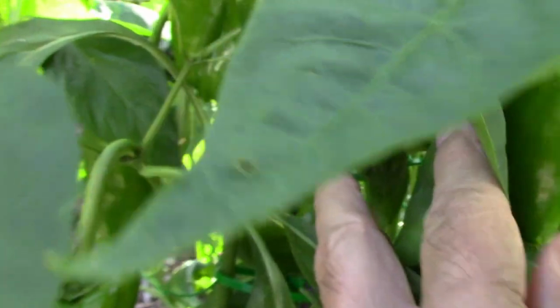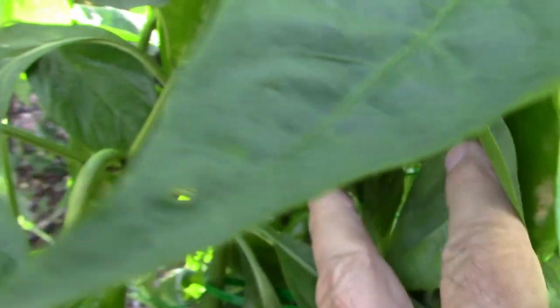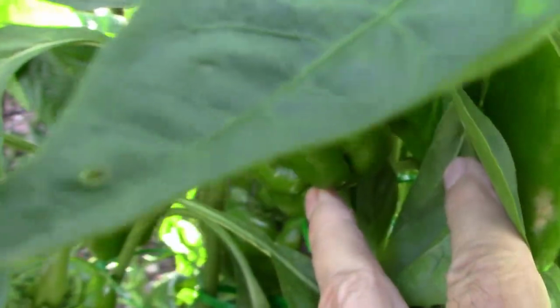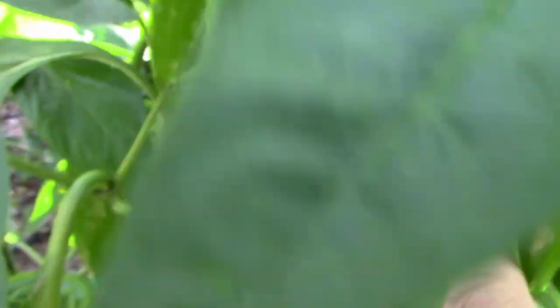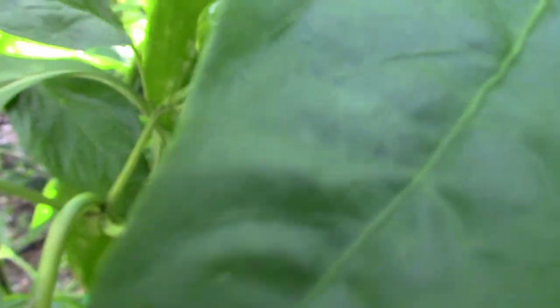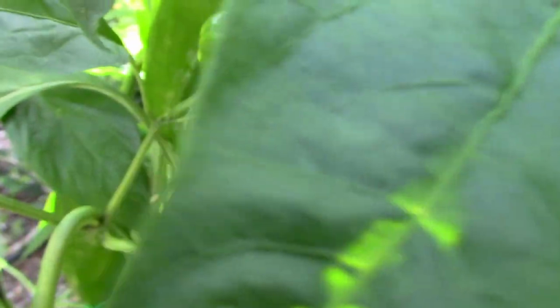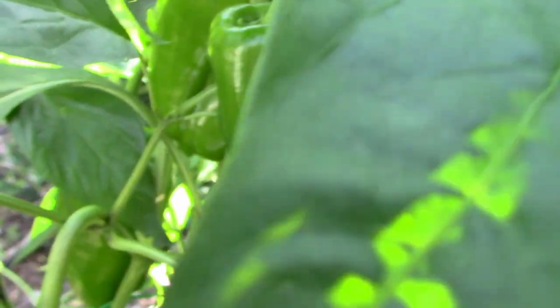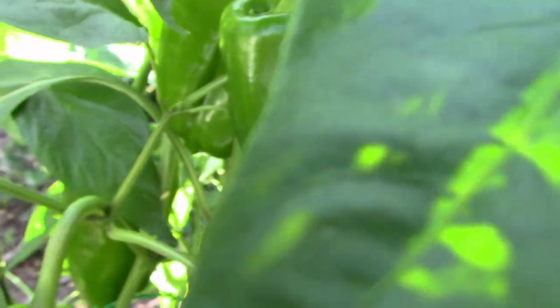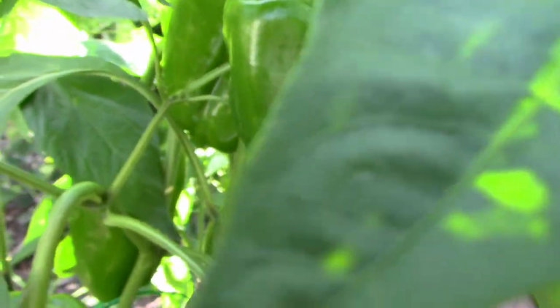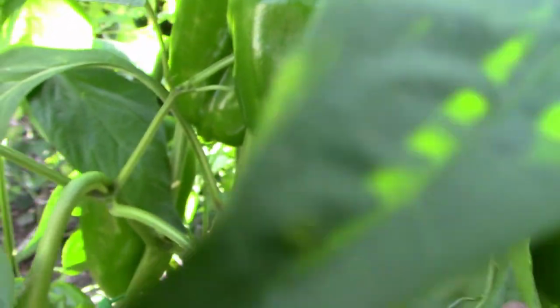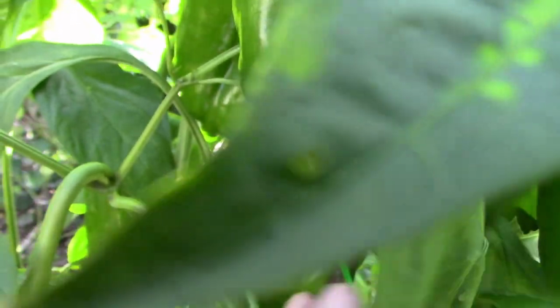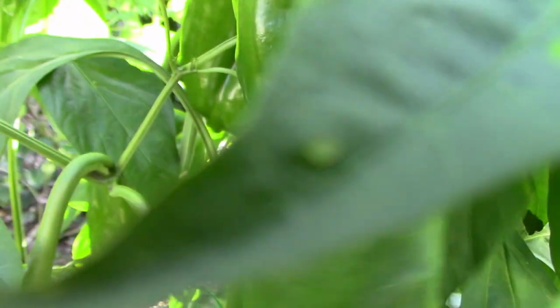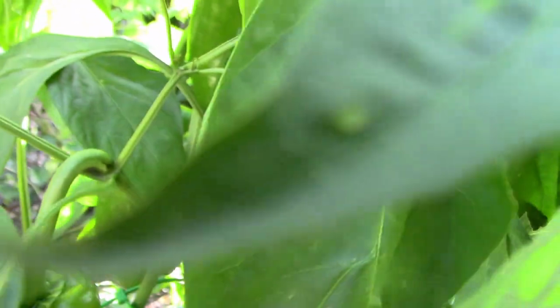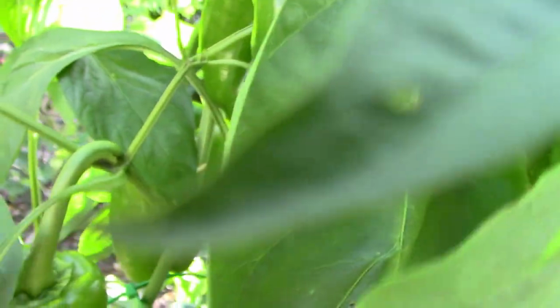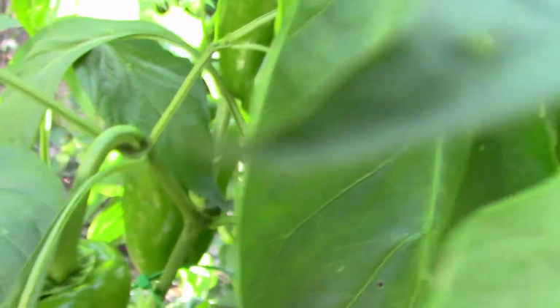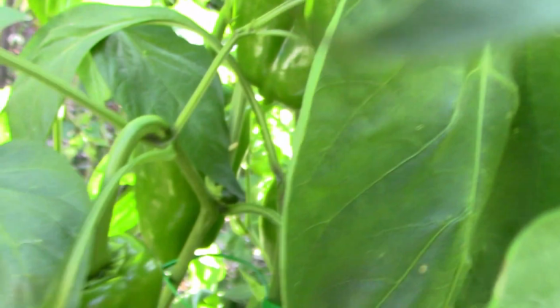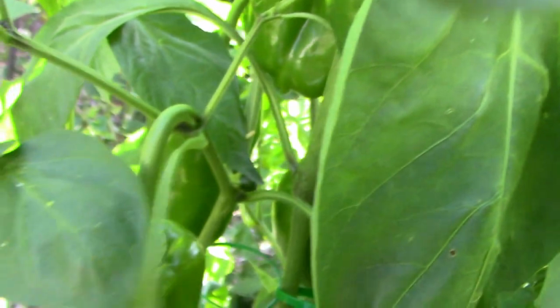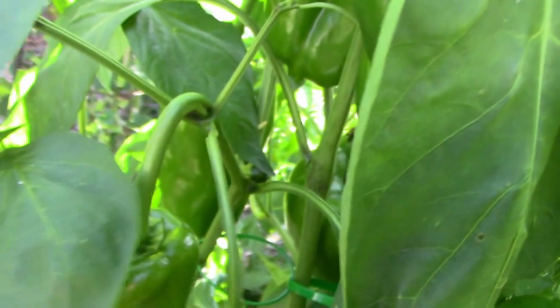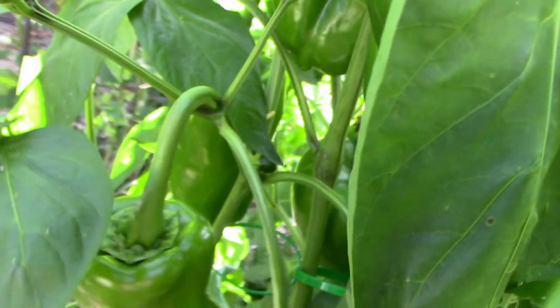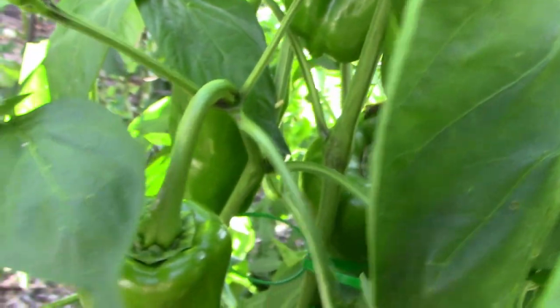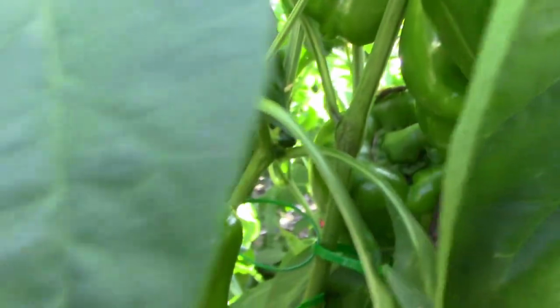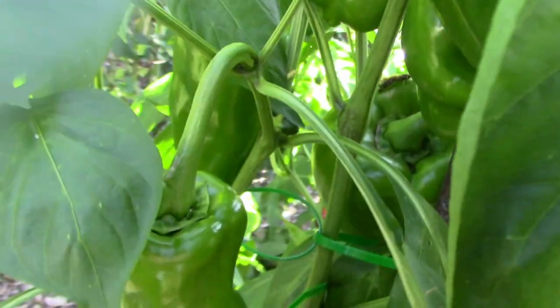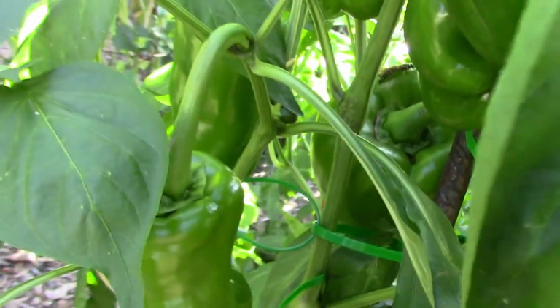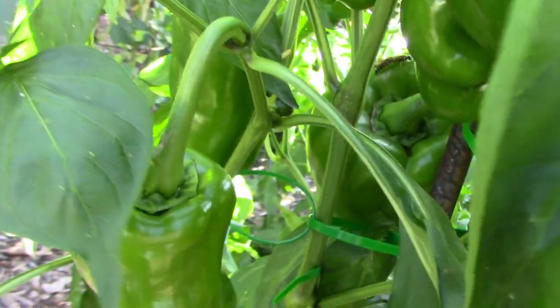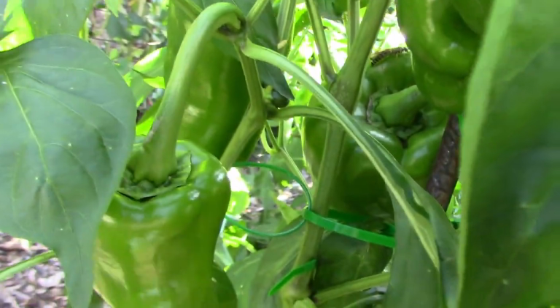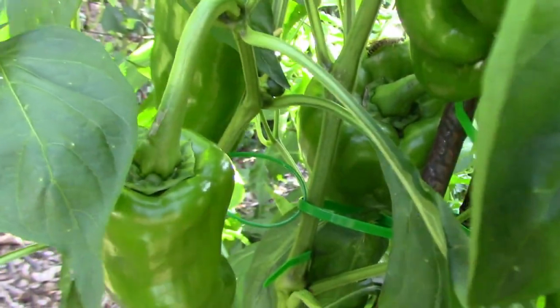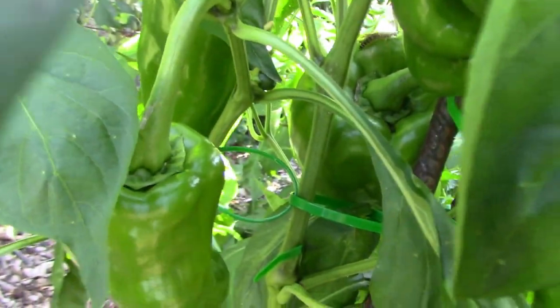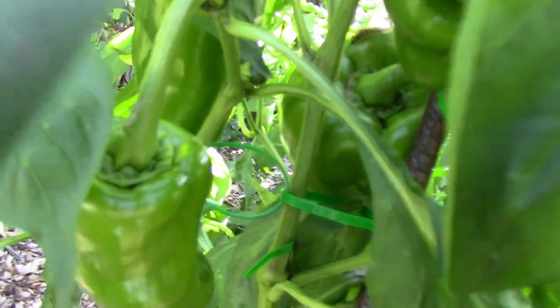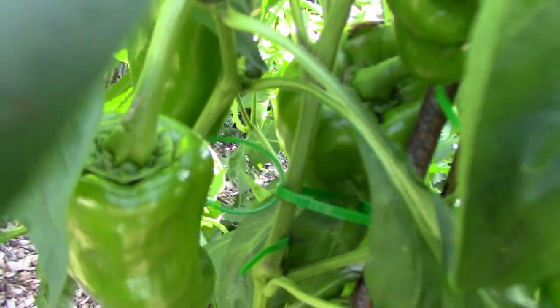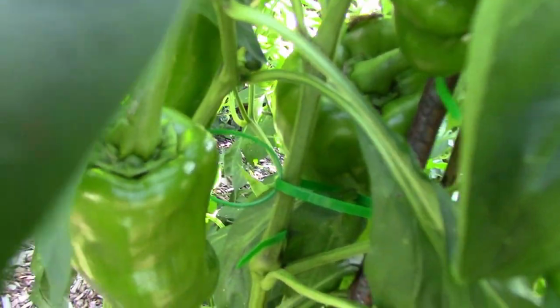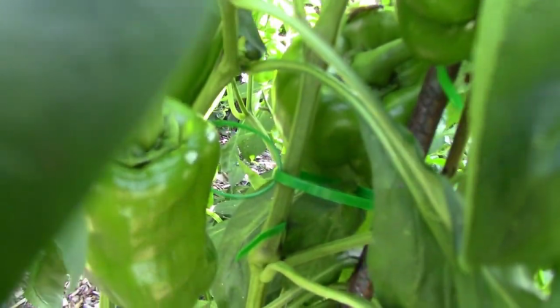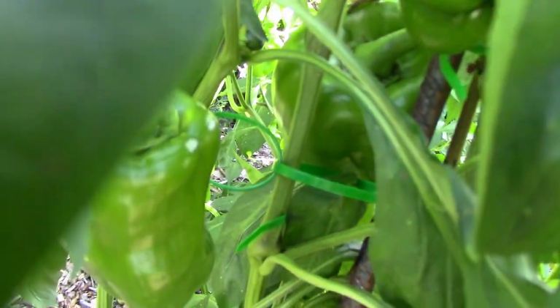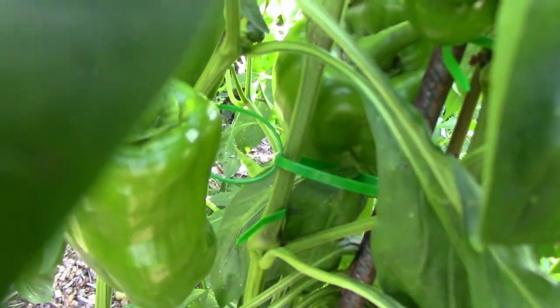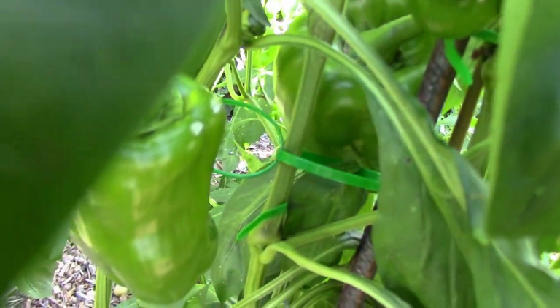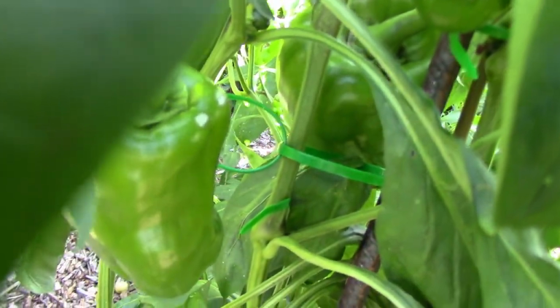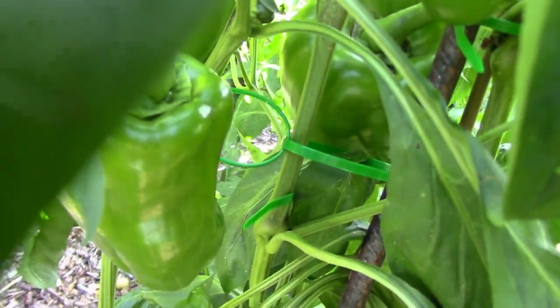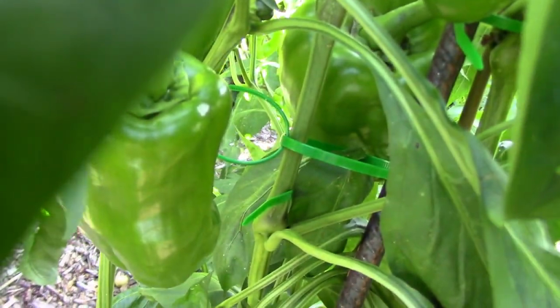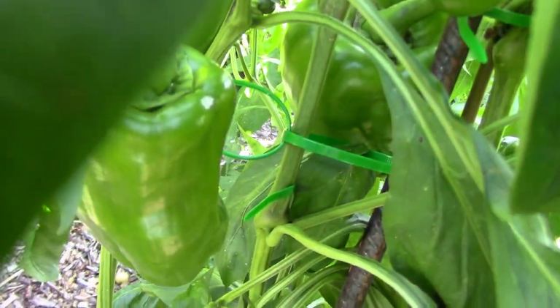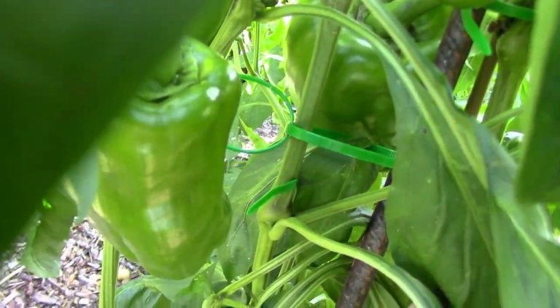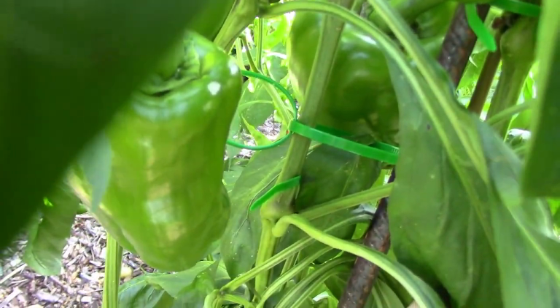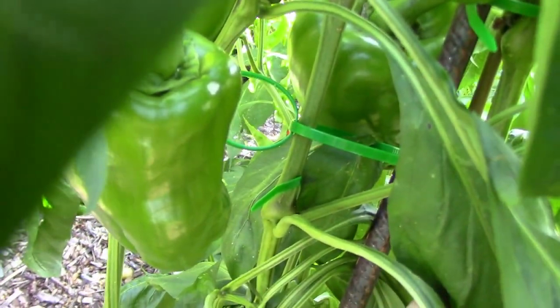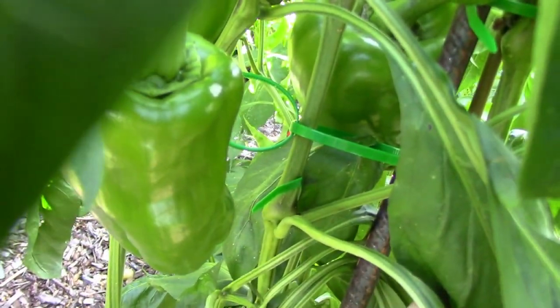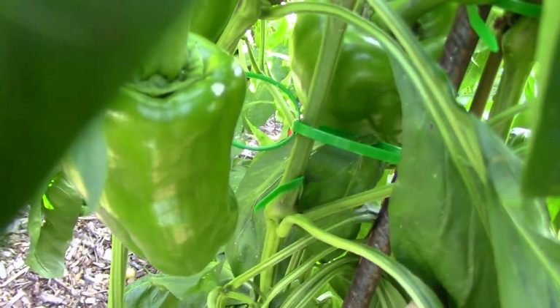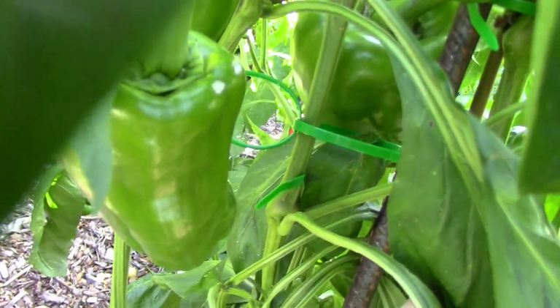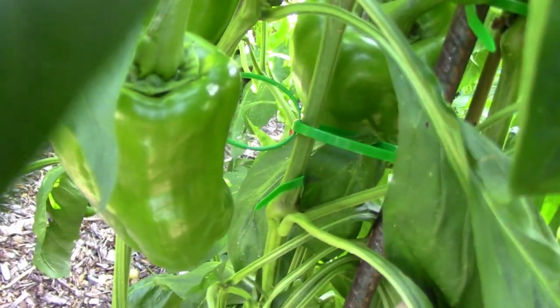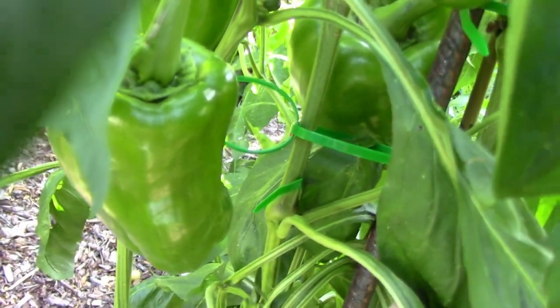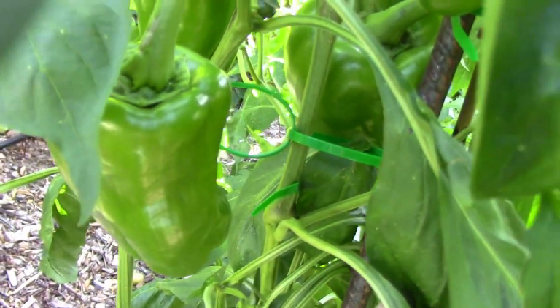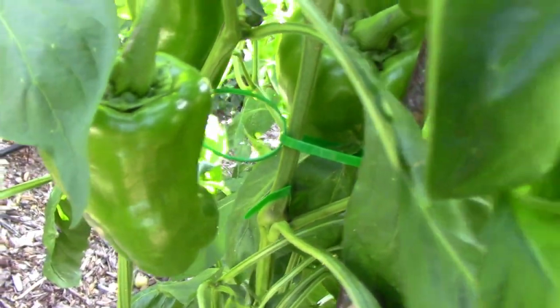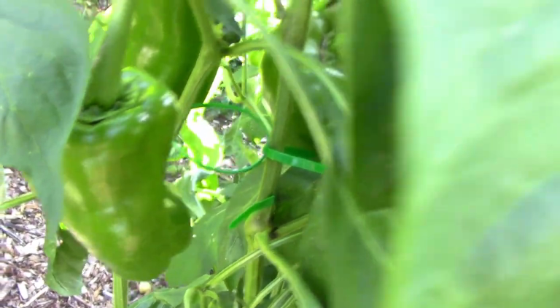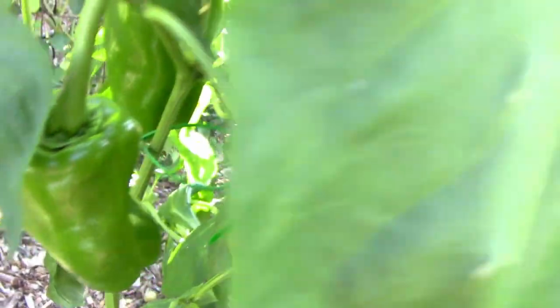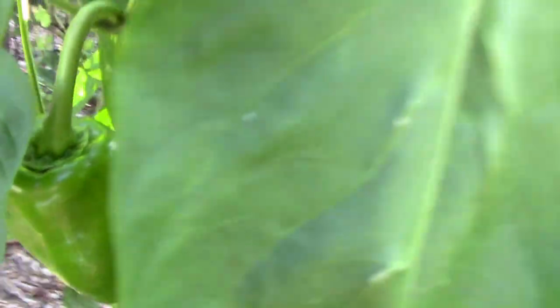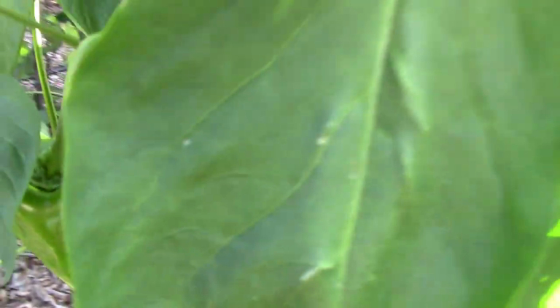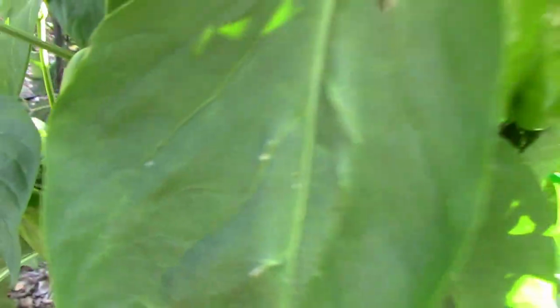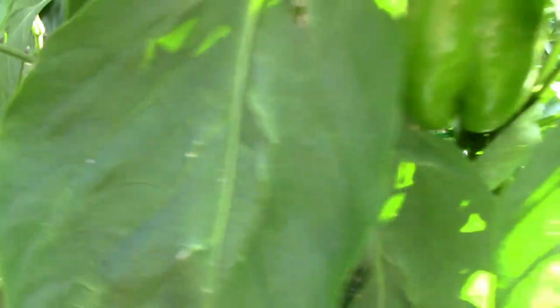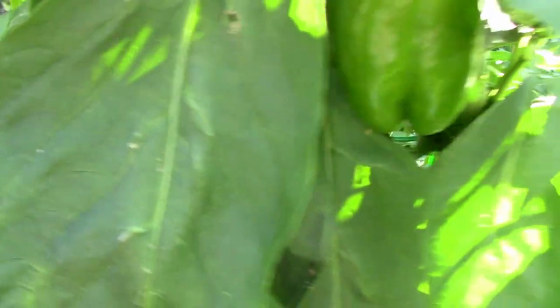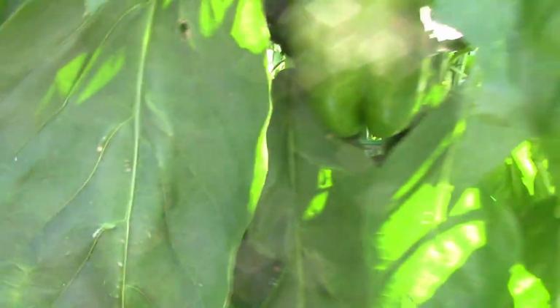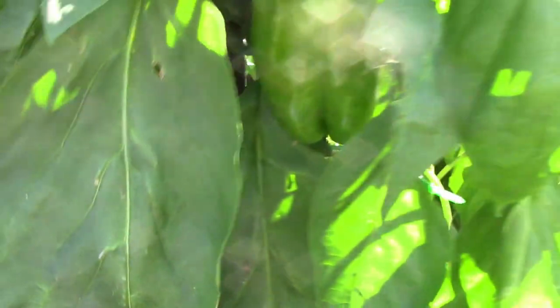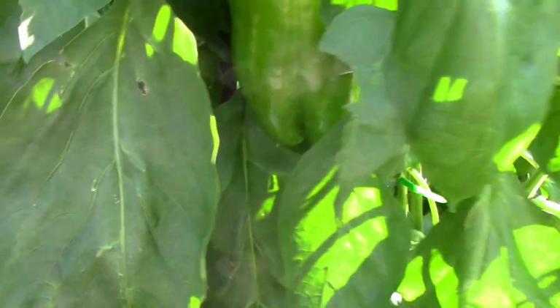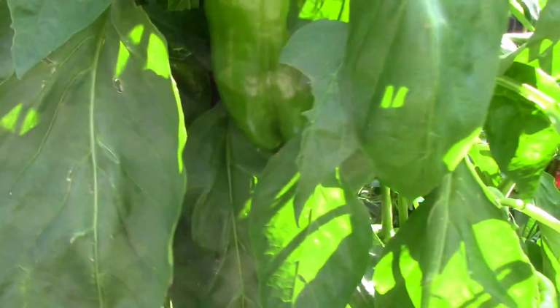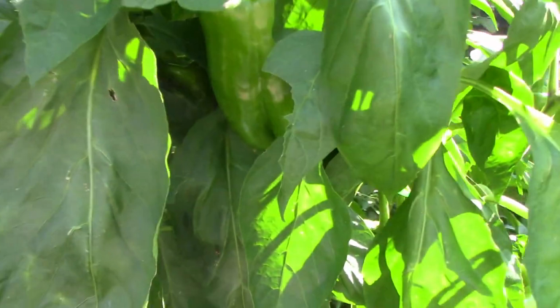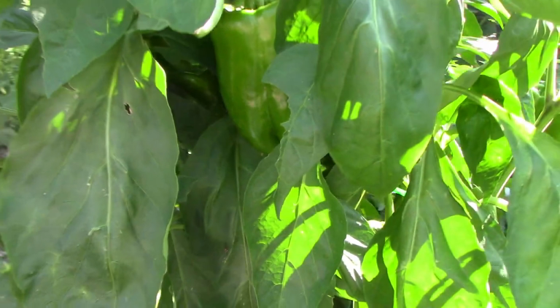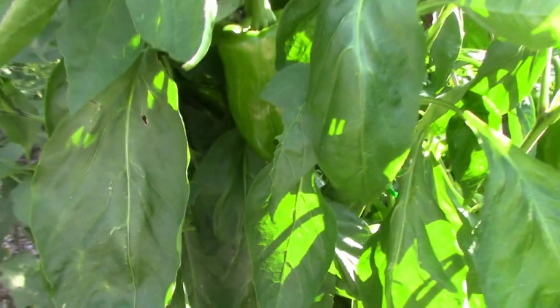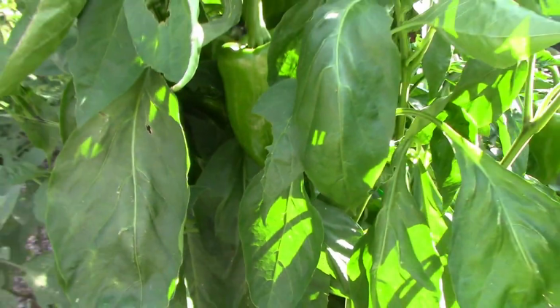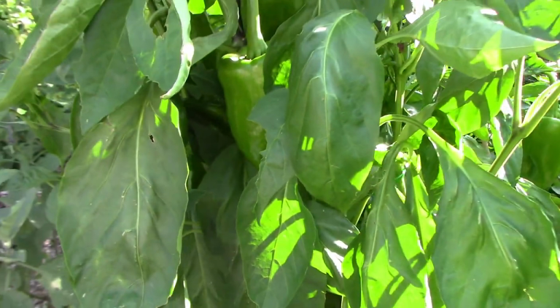I got the seeds for this pepper for Christmas, and I think my son got them from Gurney's, if I remember correctly.